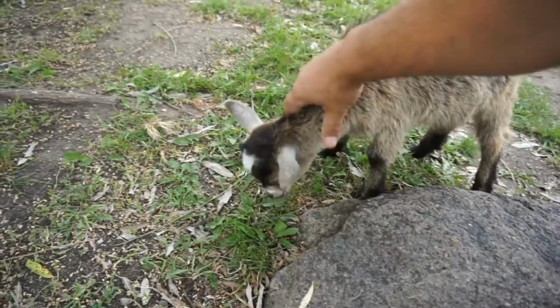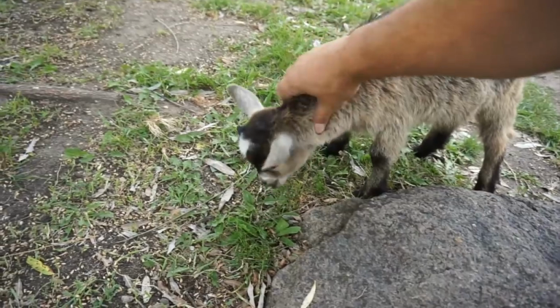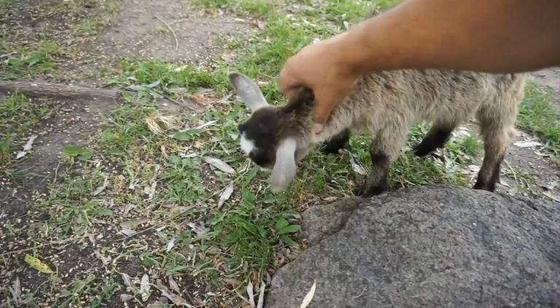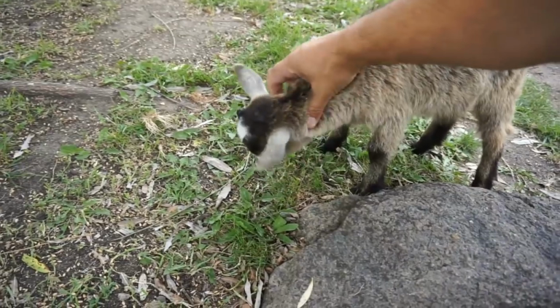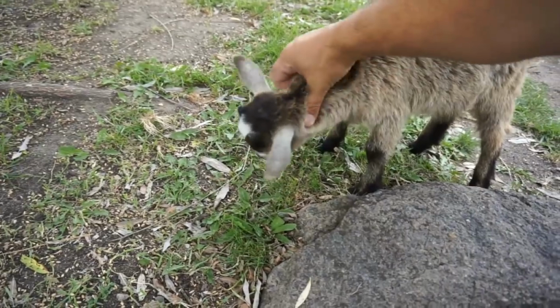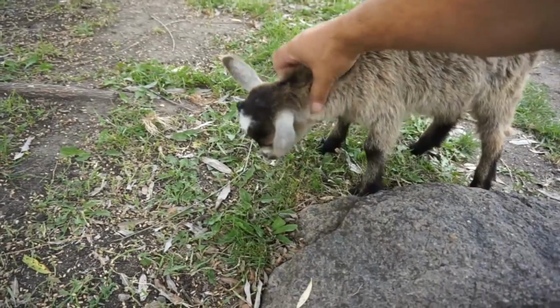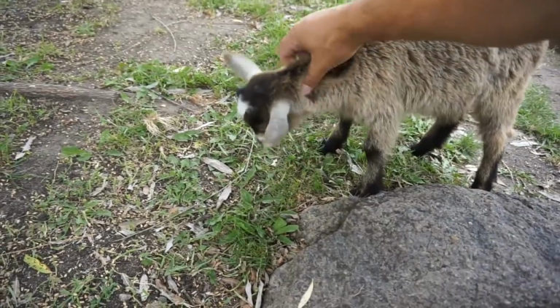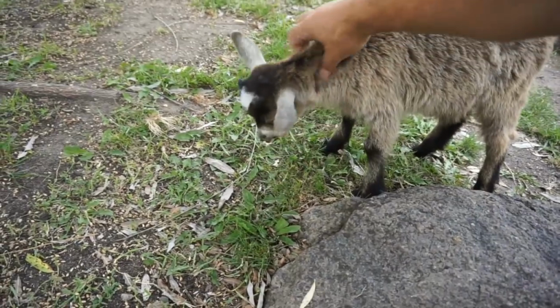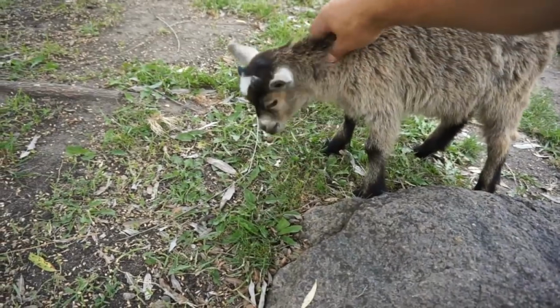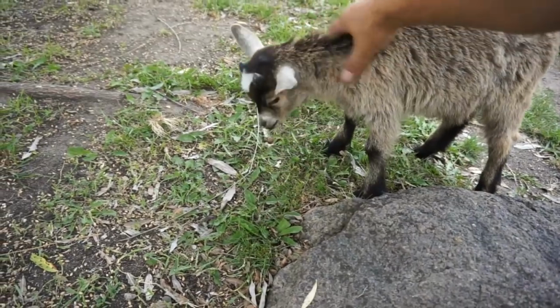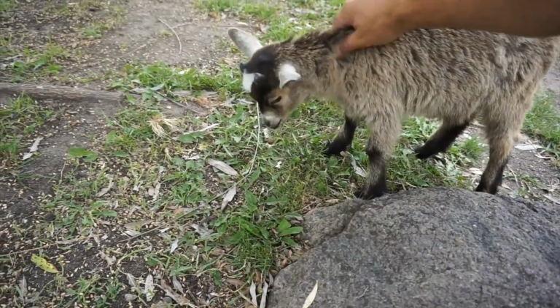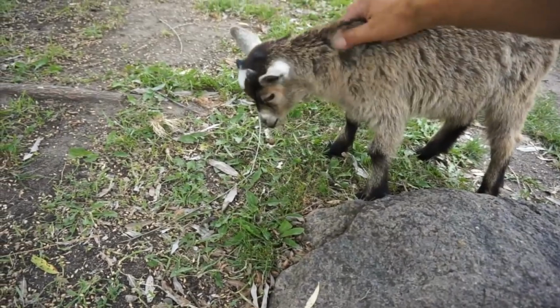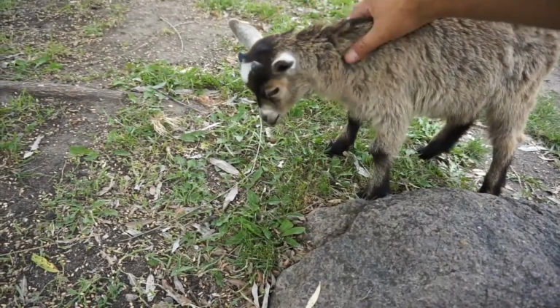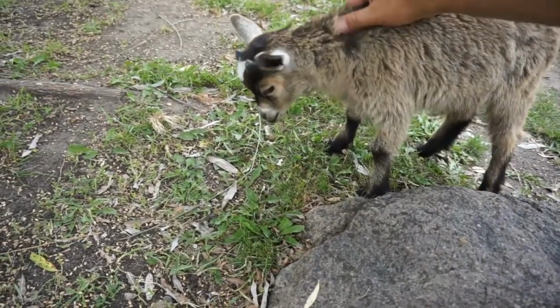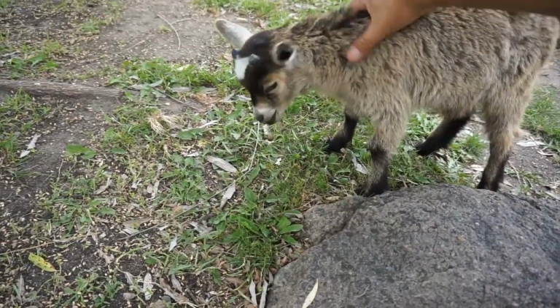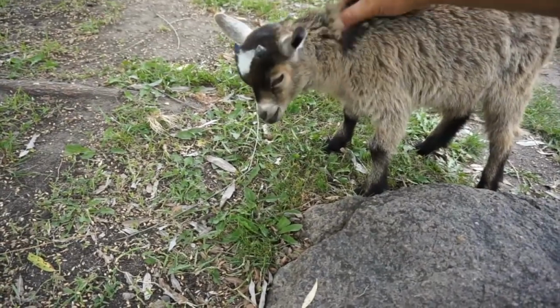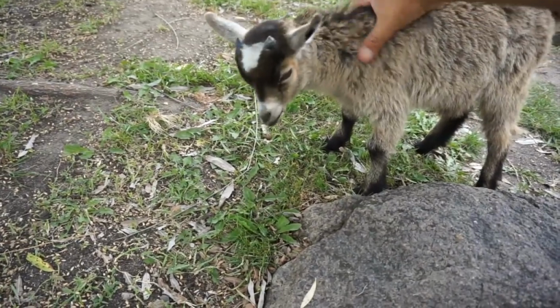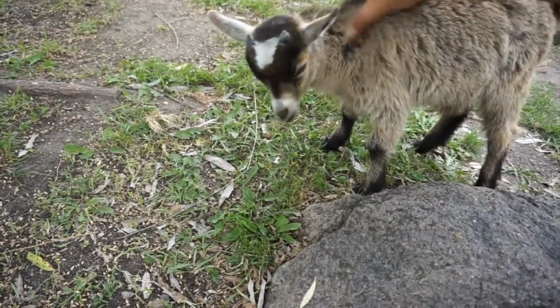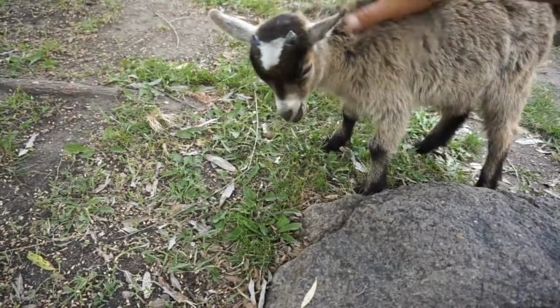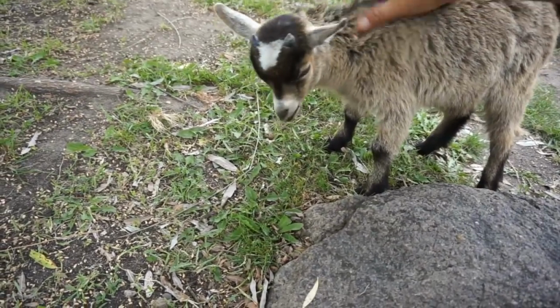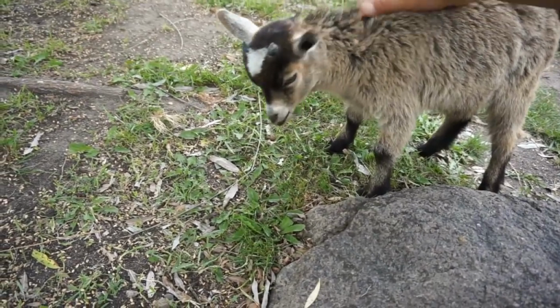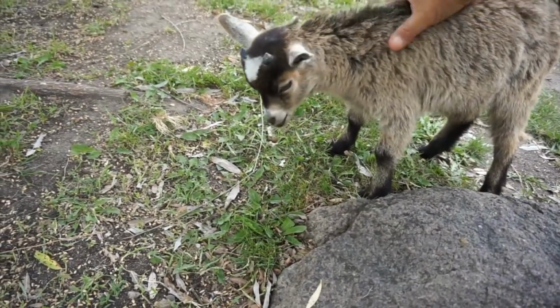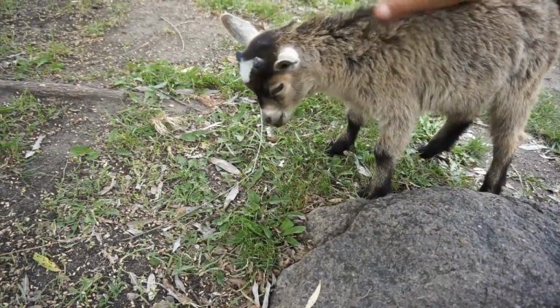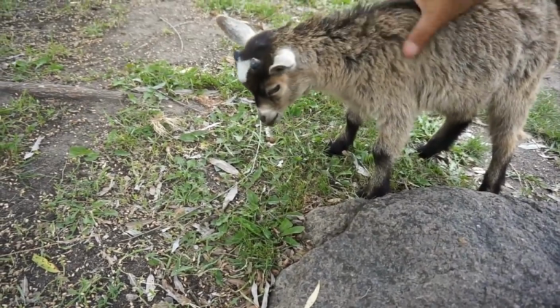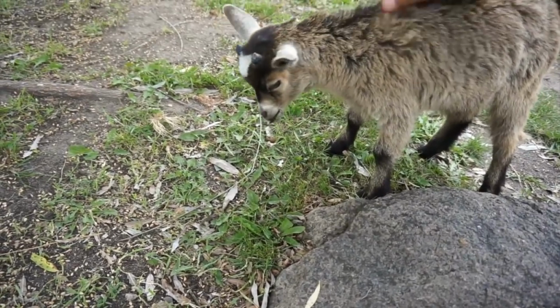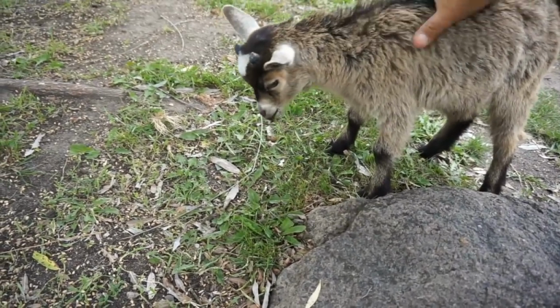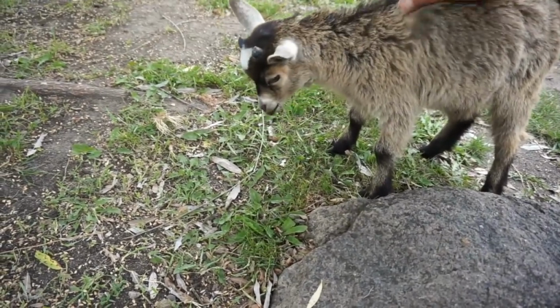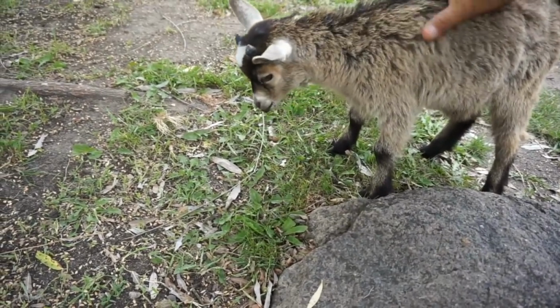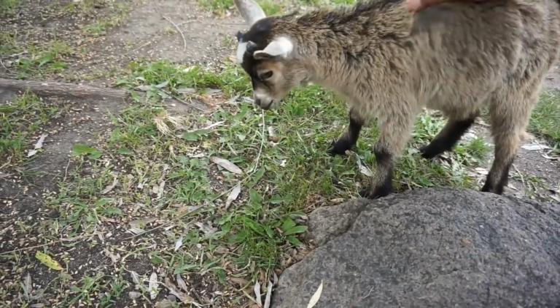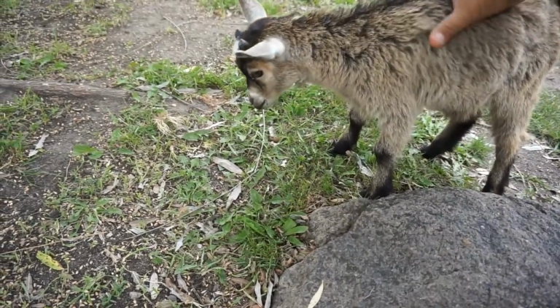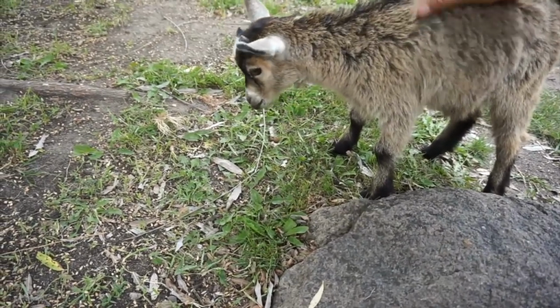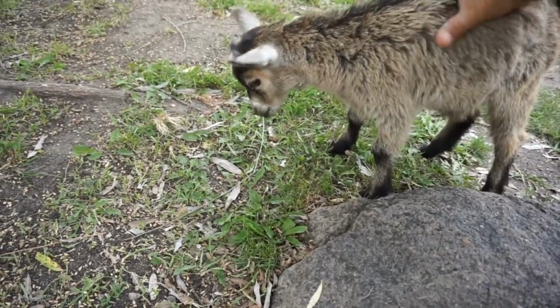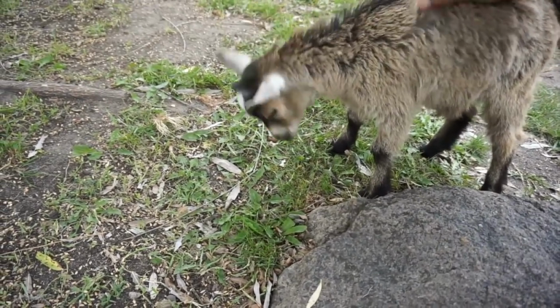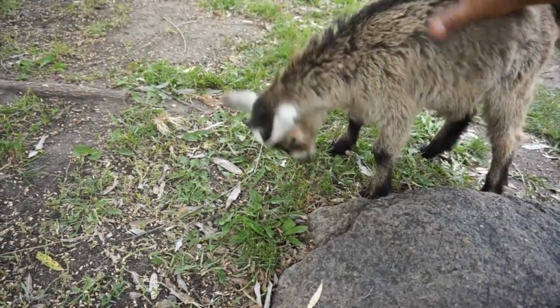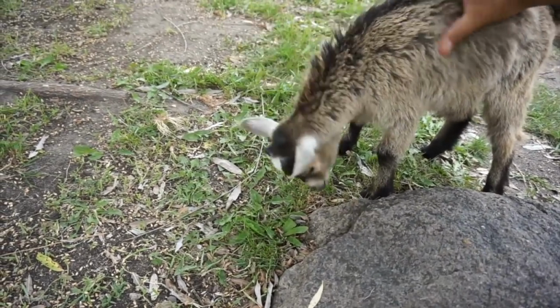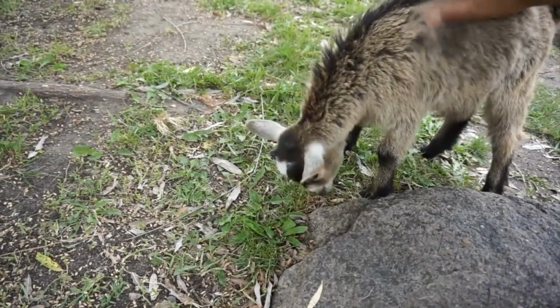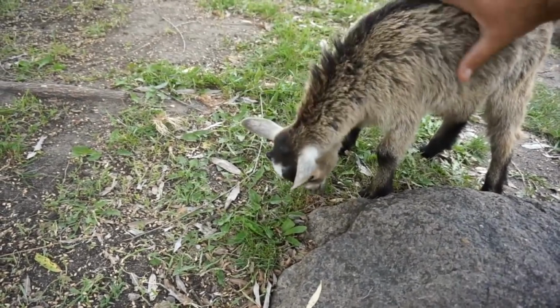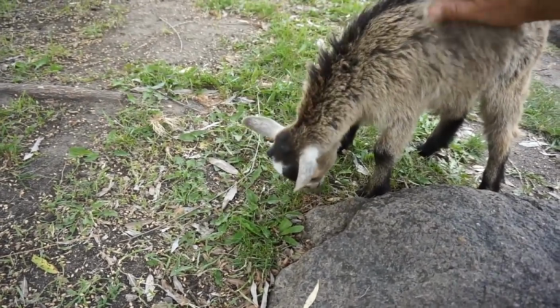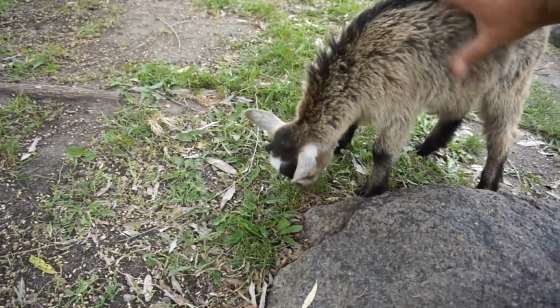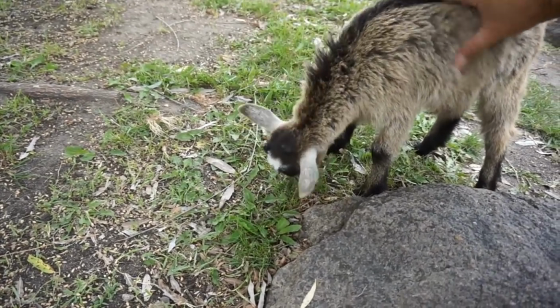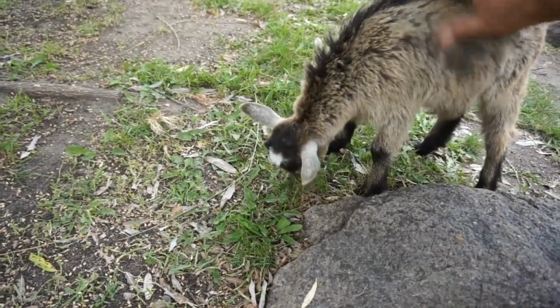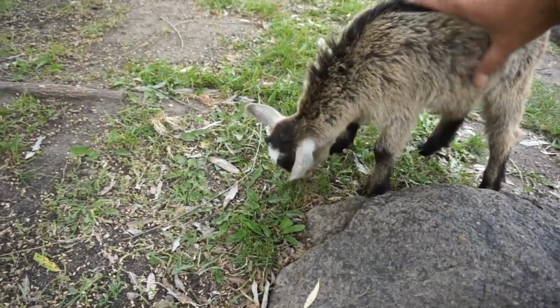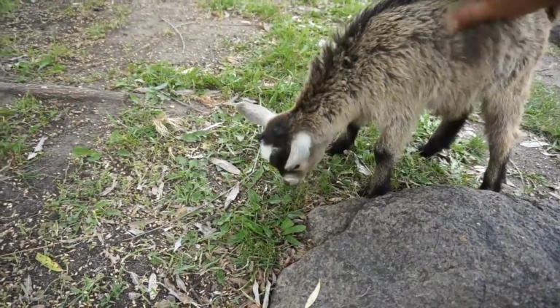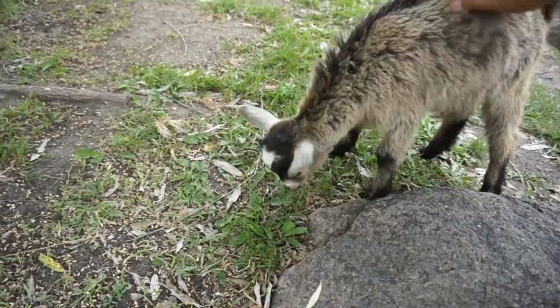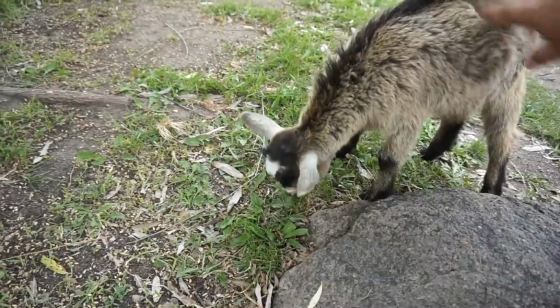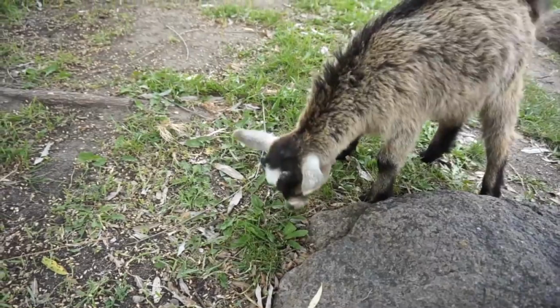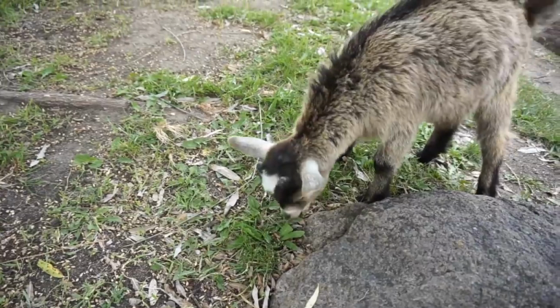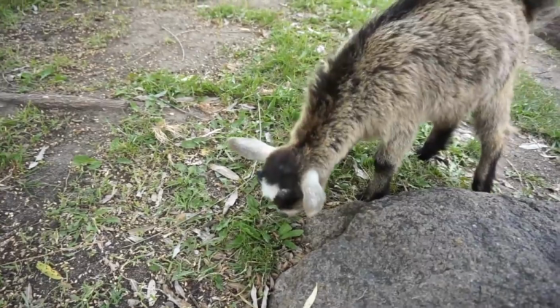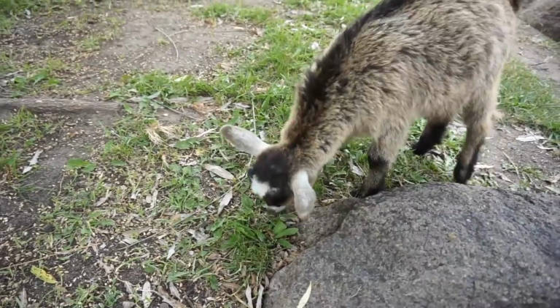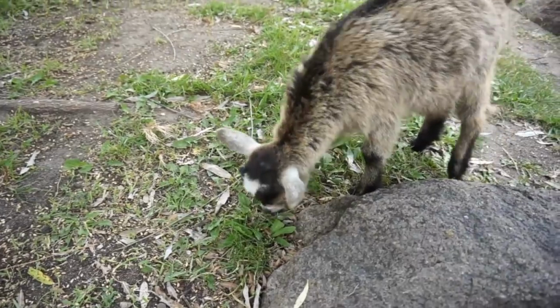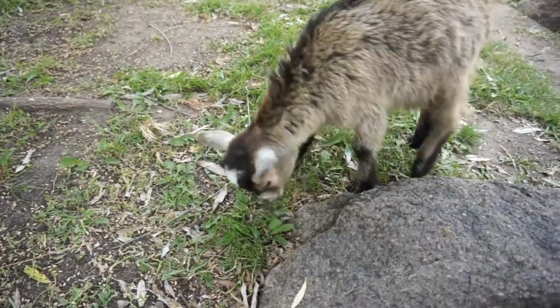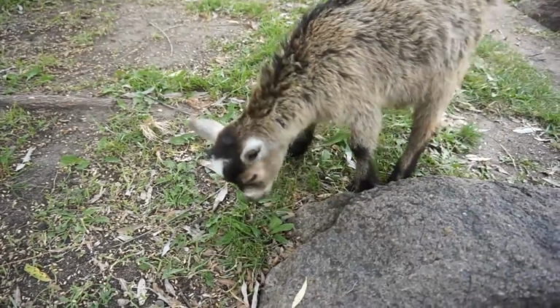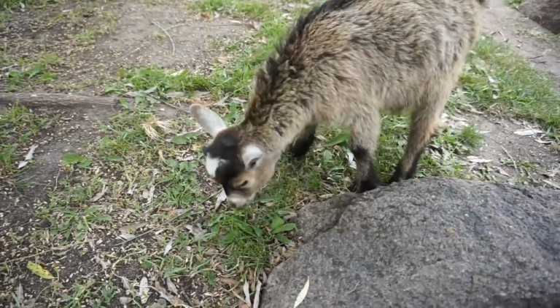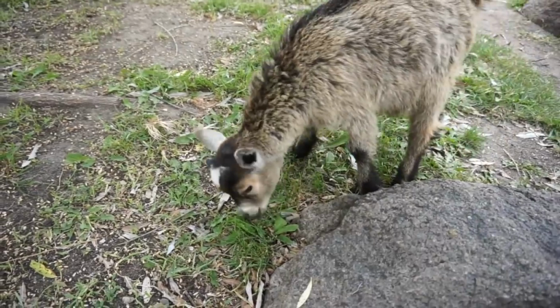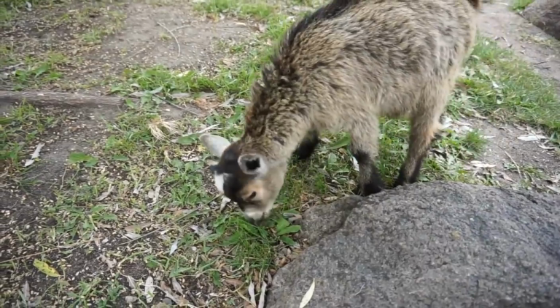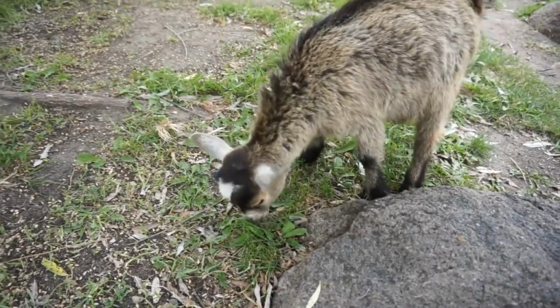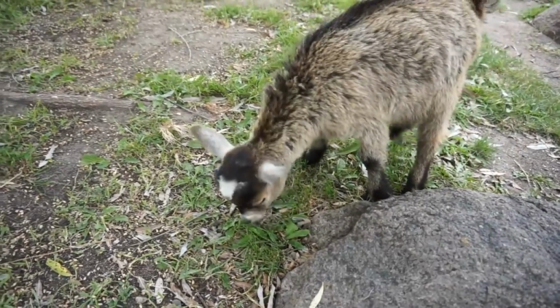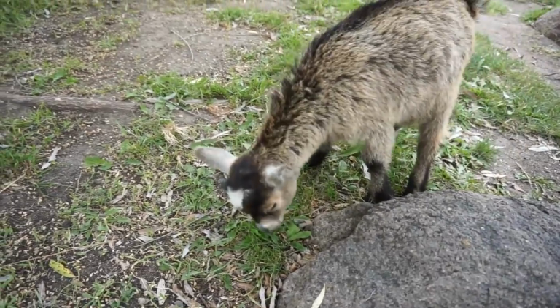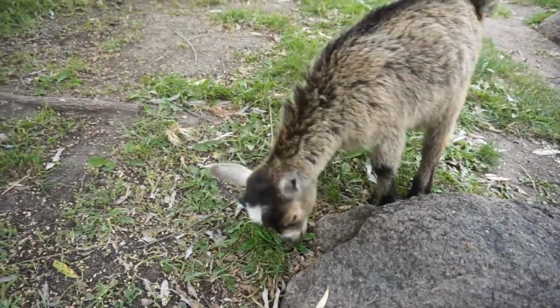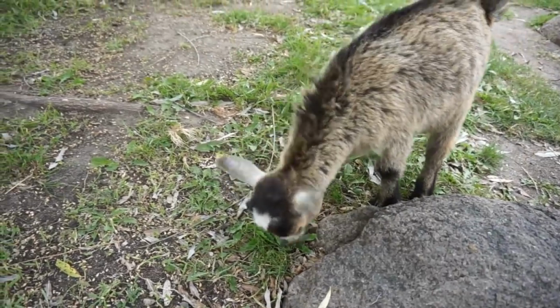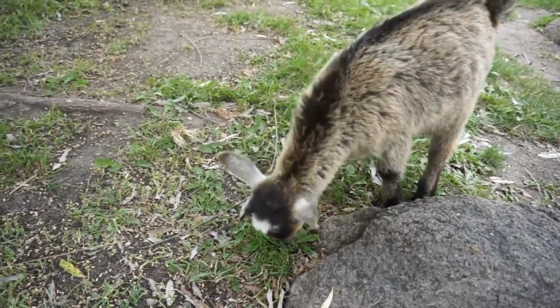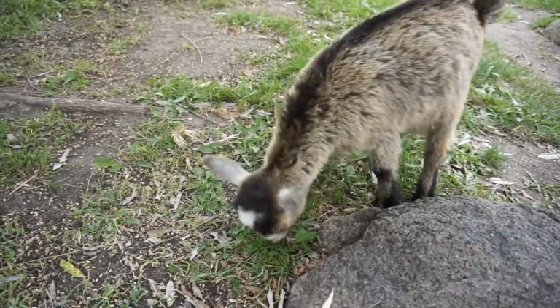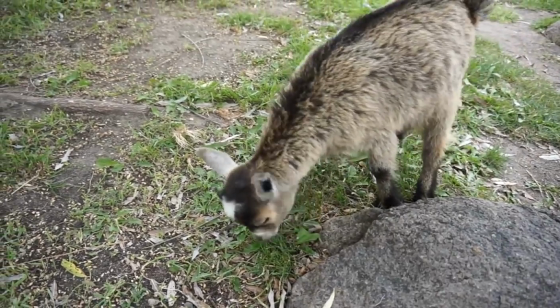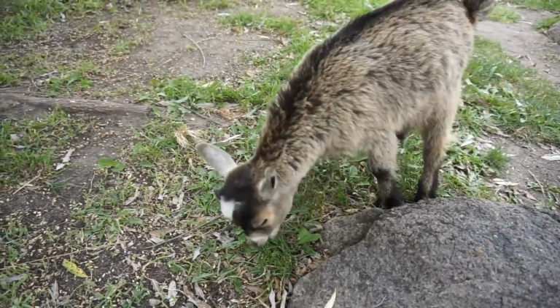So no more bottle for Sheldon, as you can see. Sheldon's all about the grass.